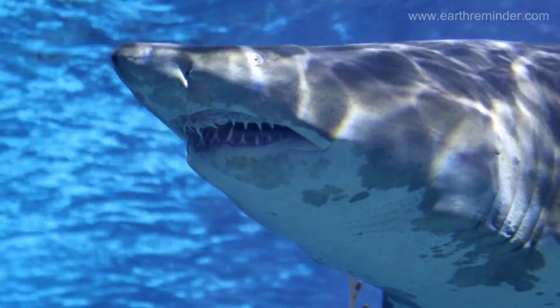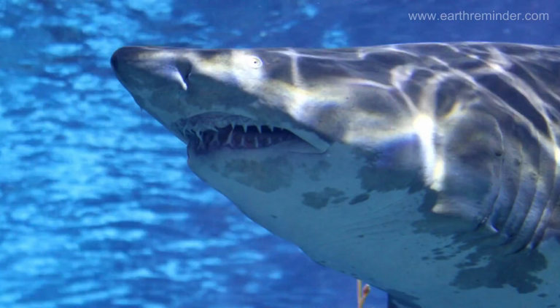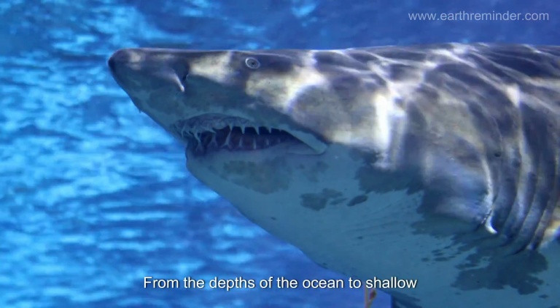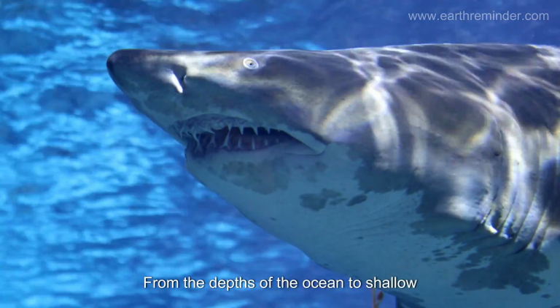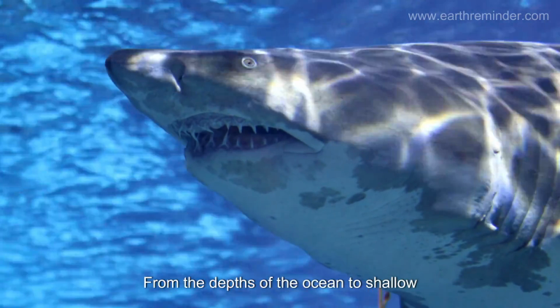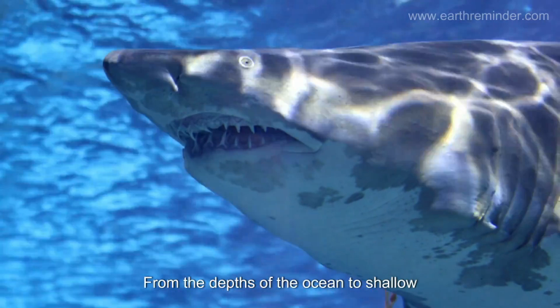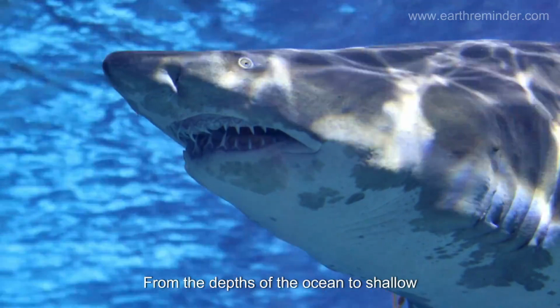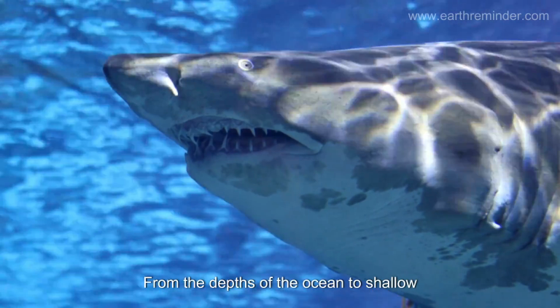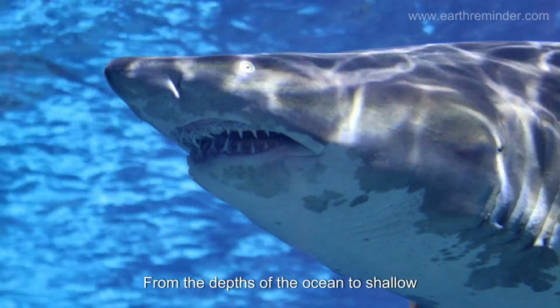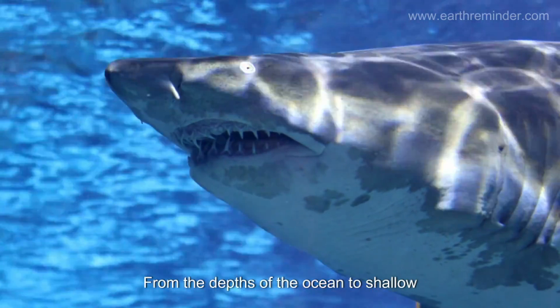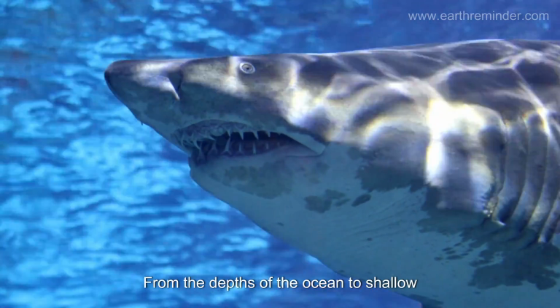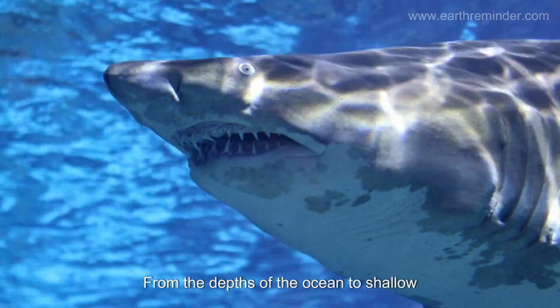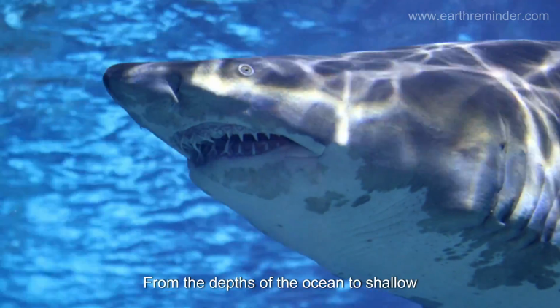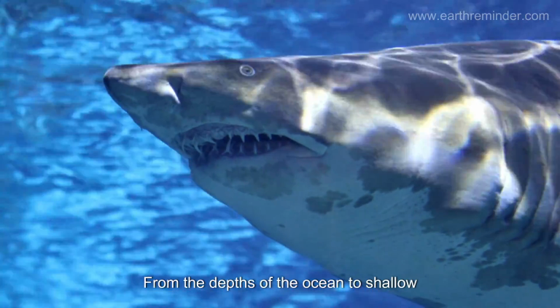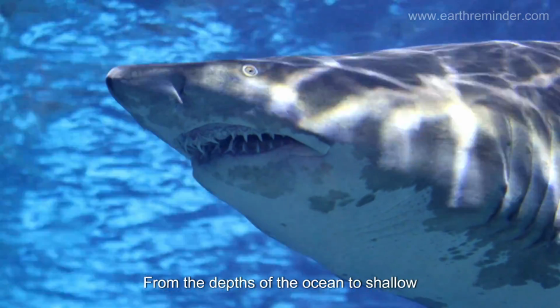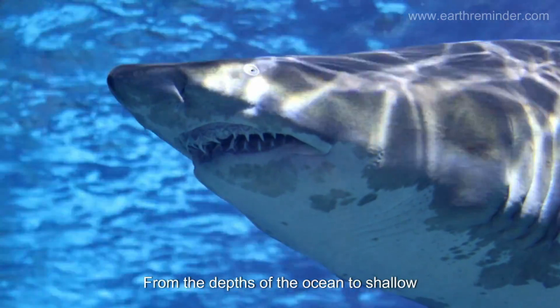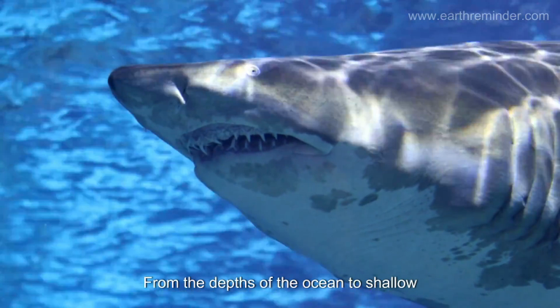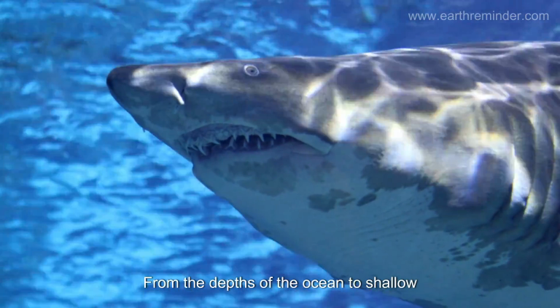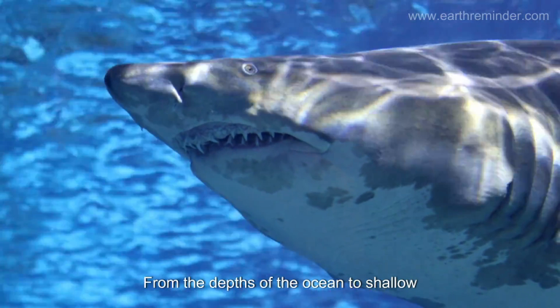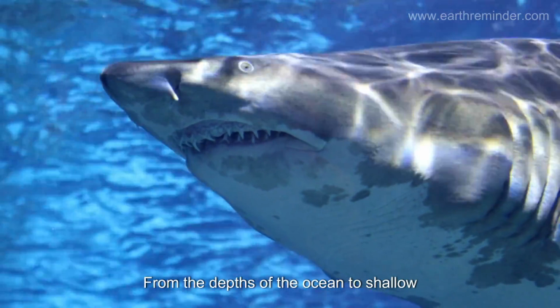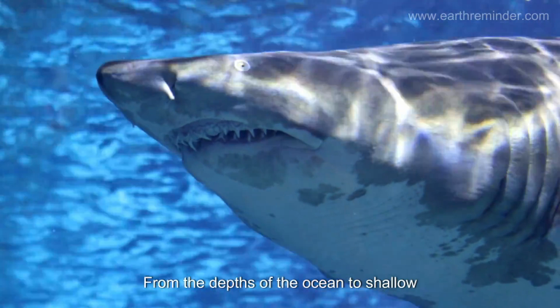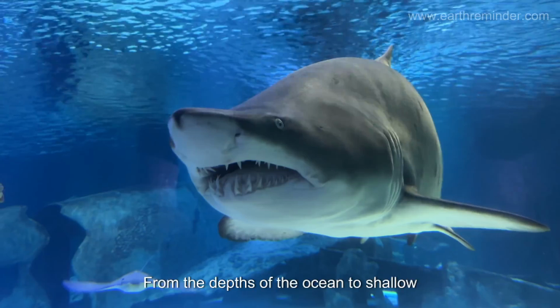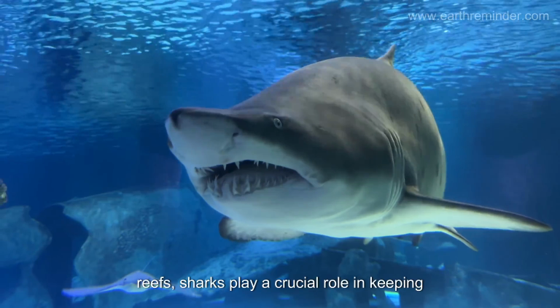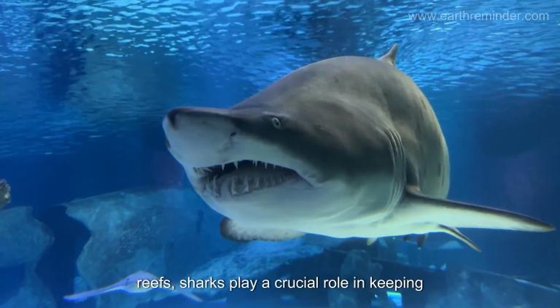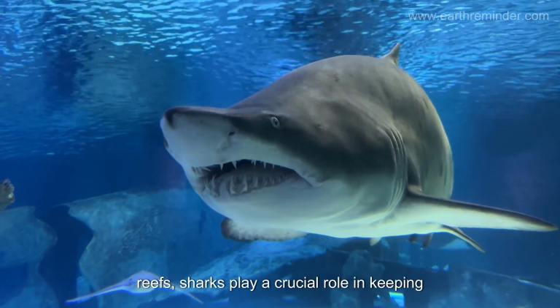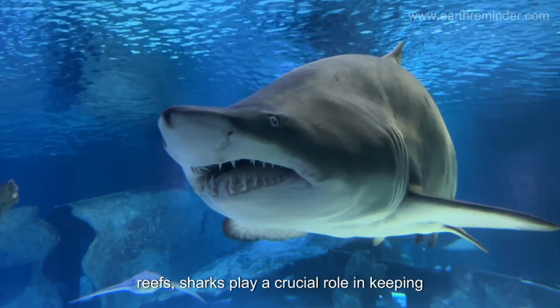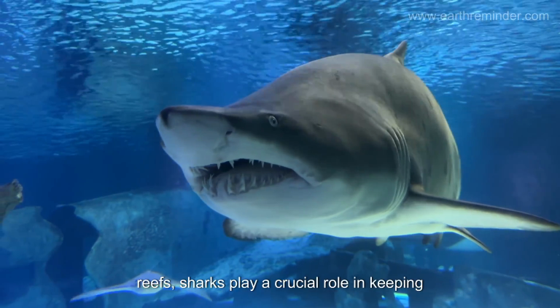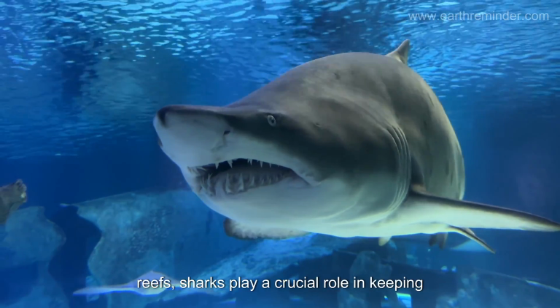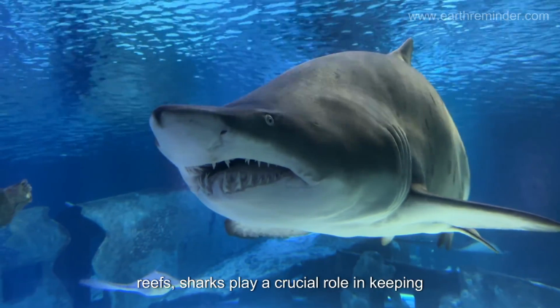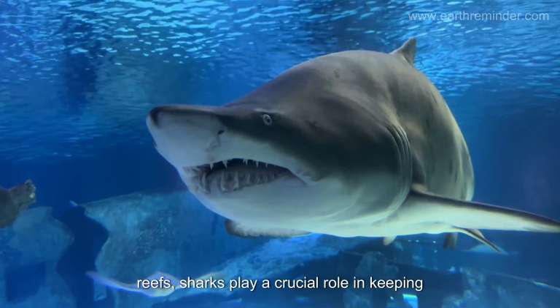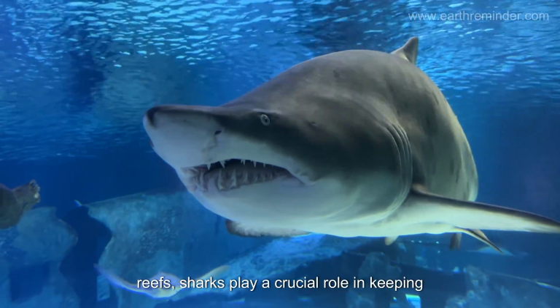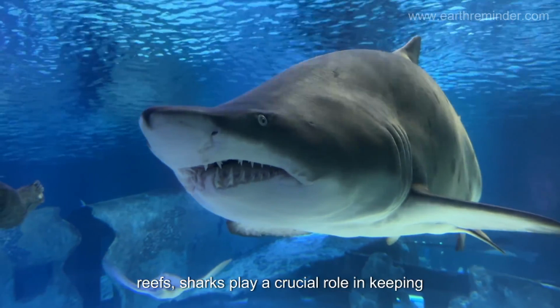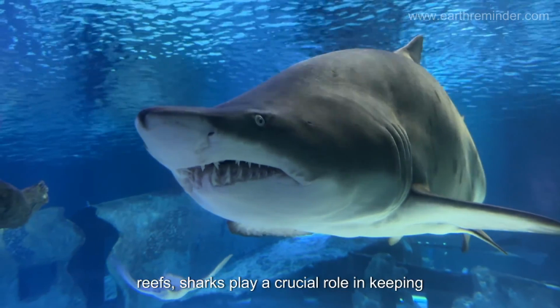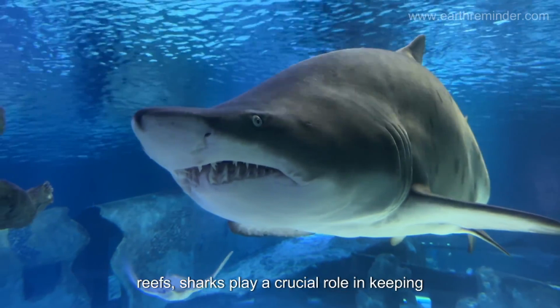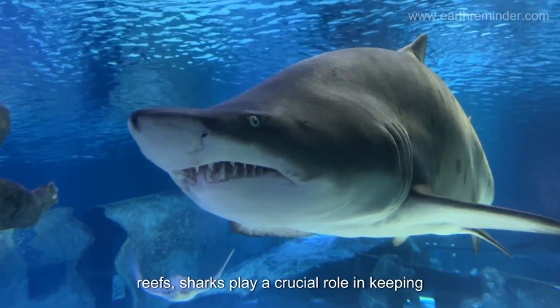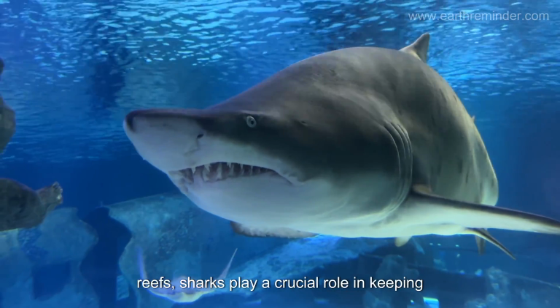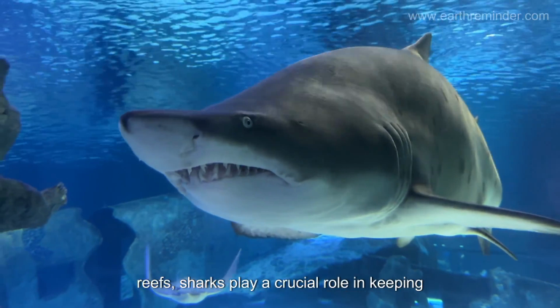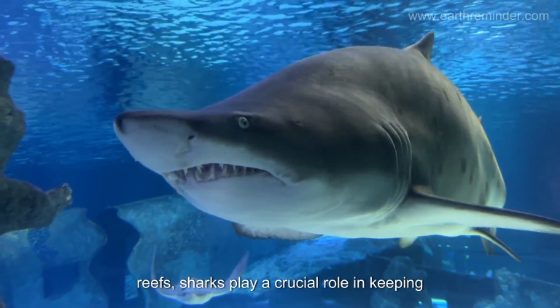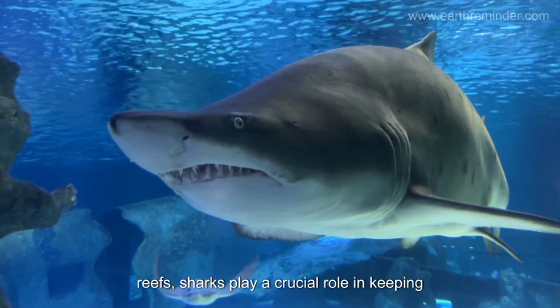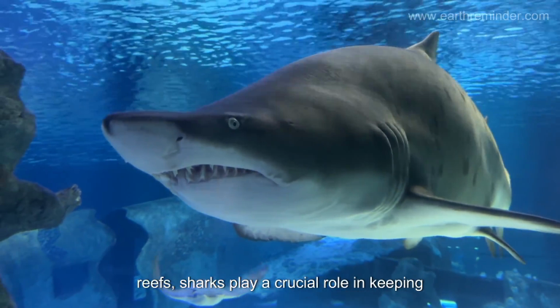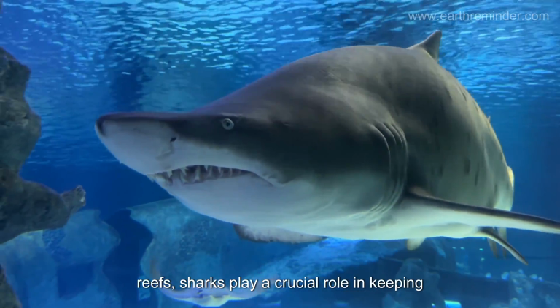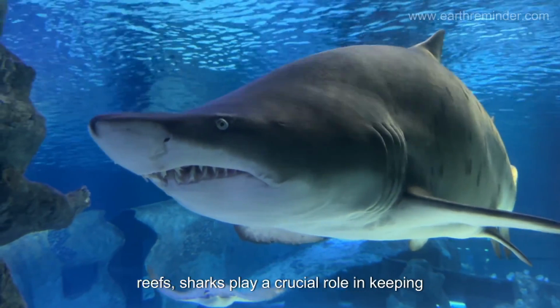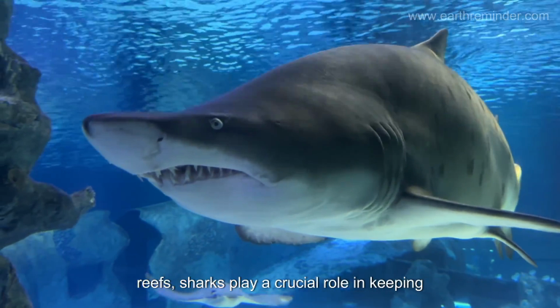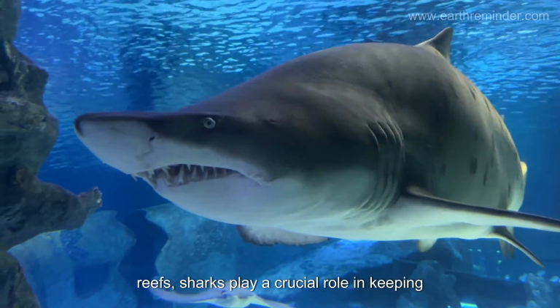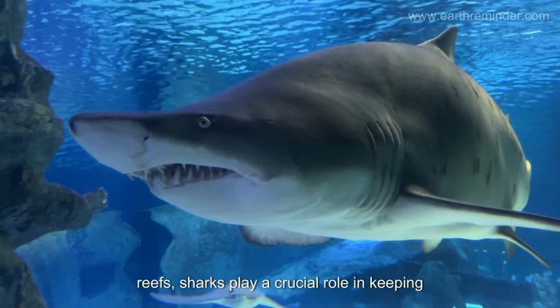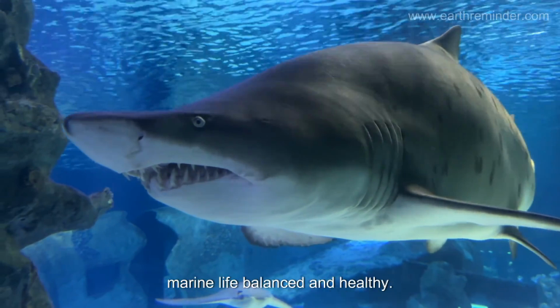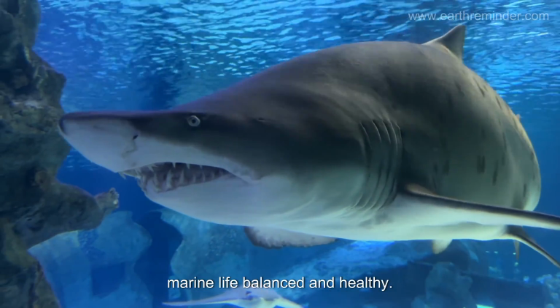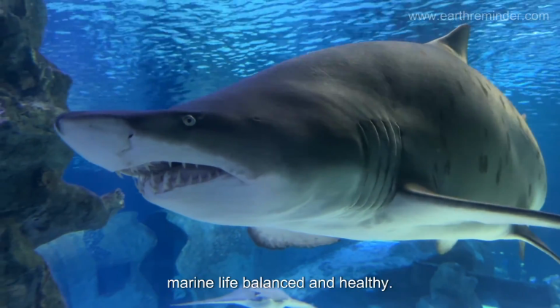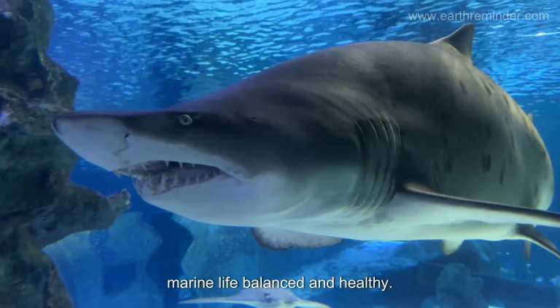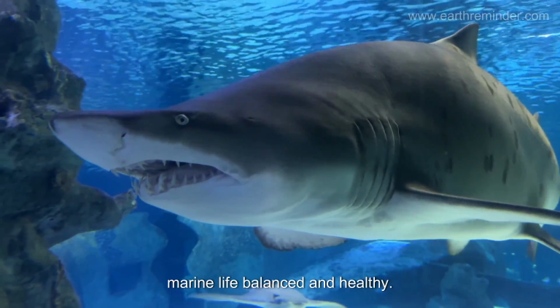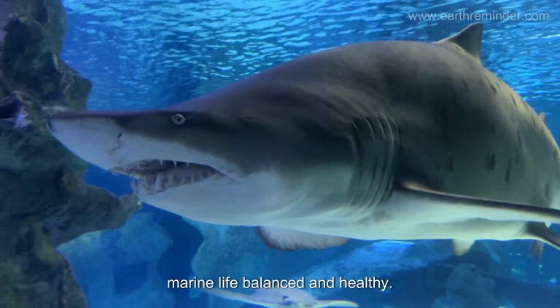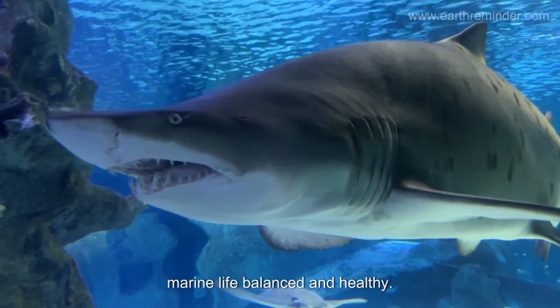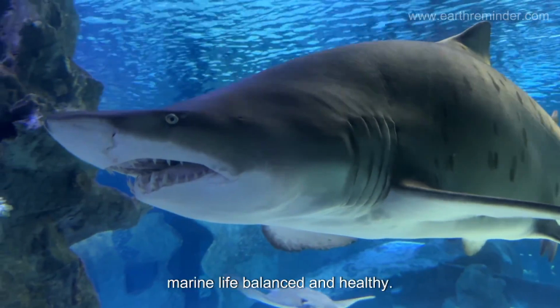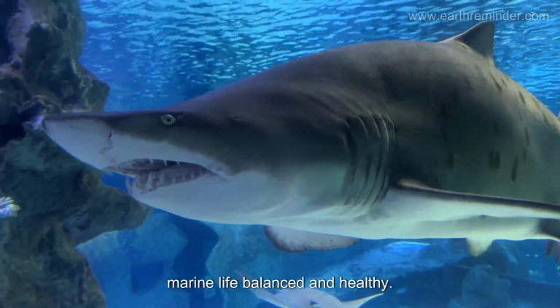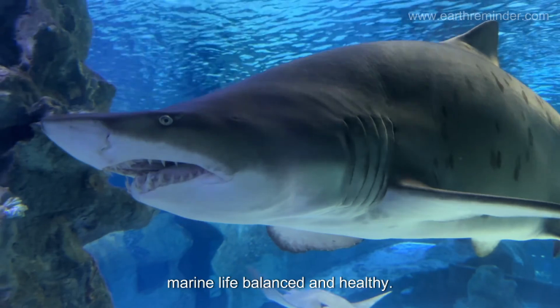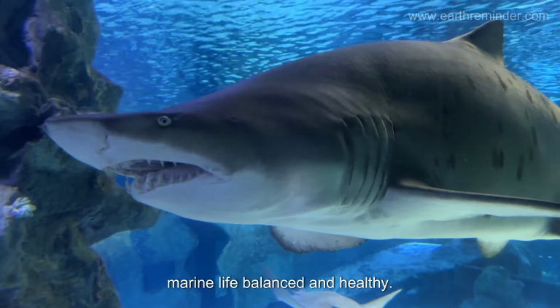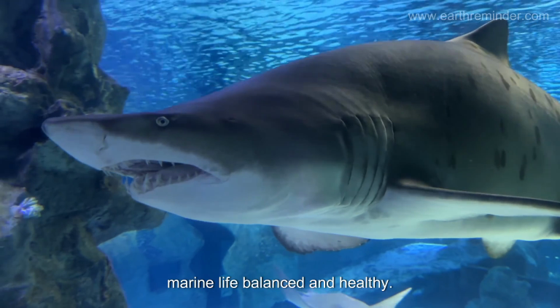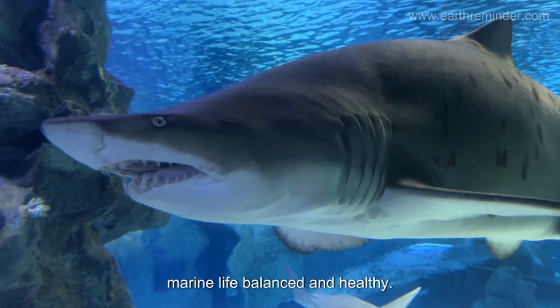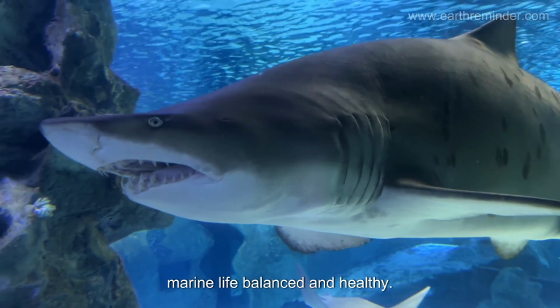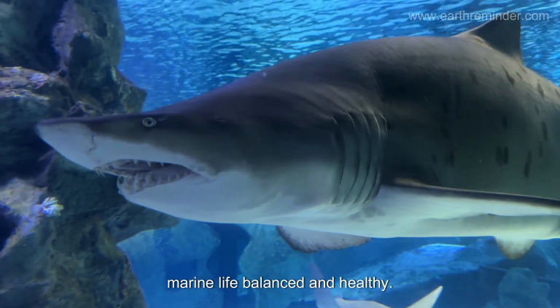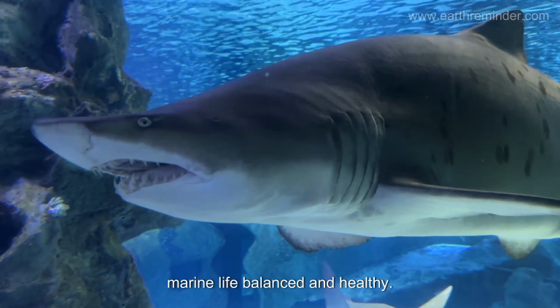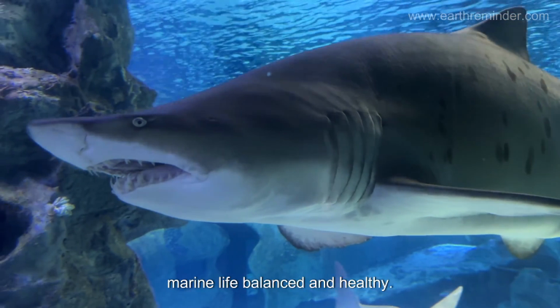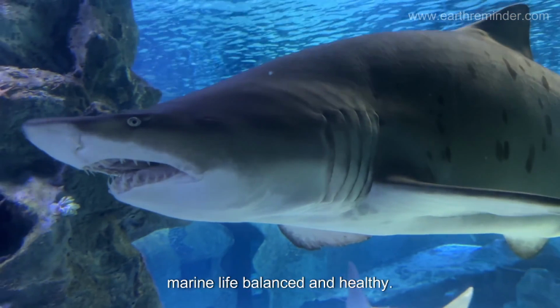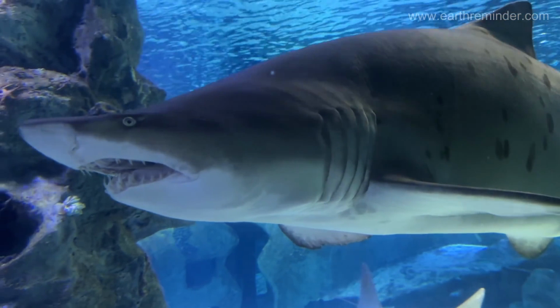From the depths of the ocean to shallow reefs, sharks play a crucial role in keeping marine life balanced and healthy.